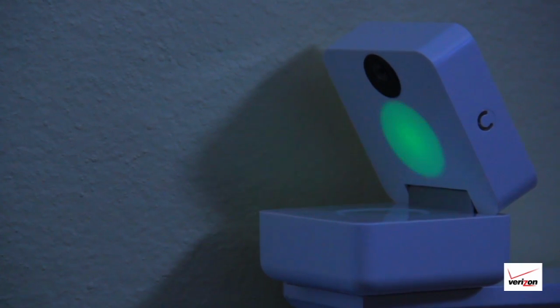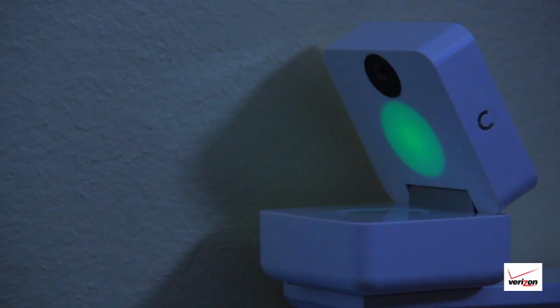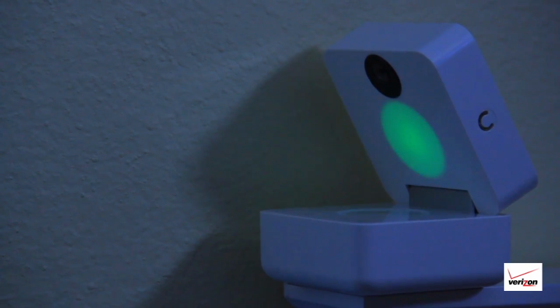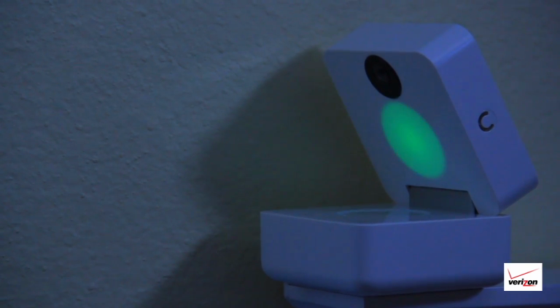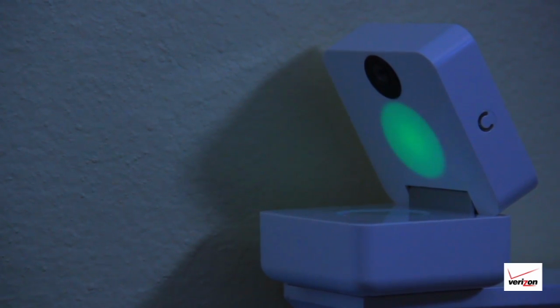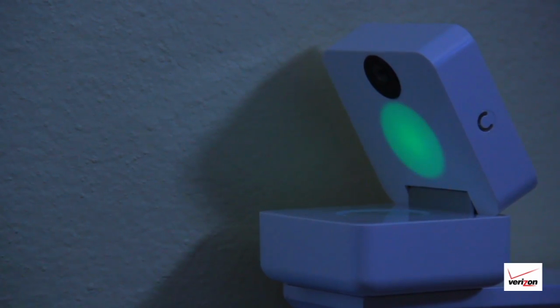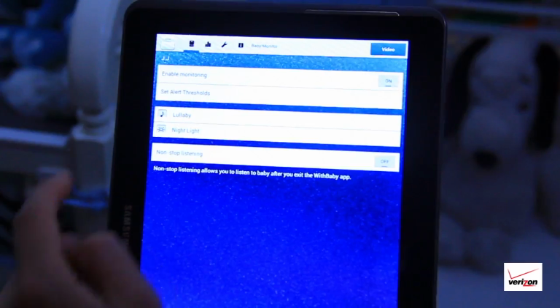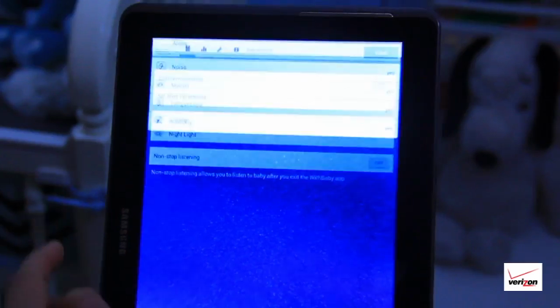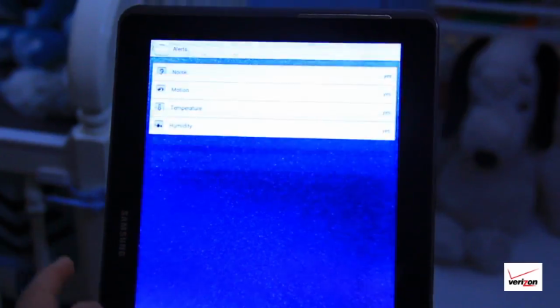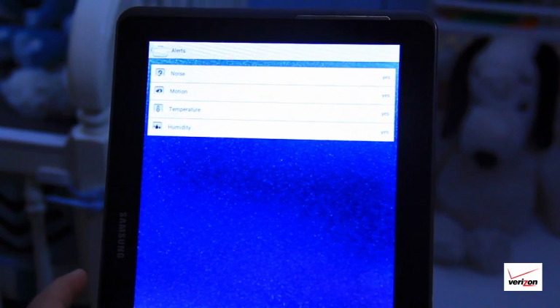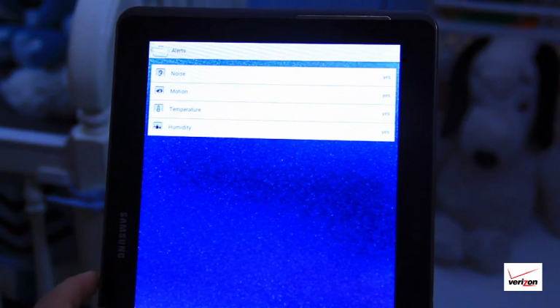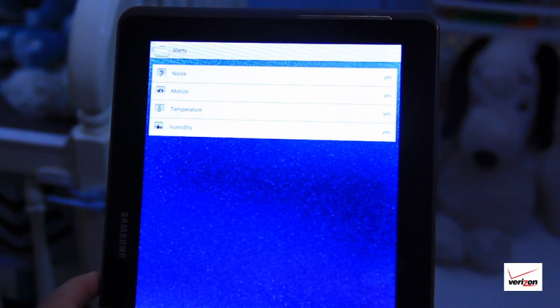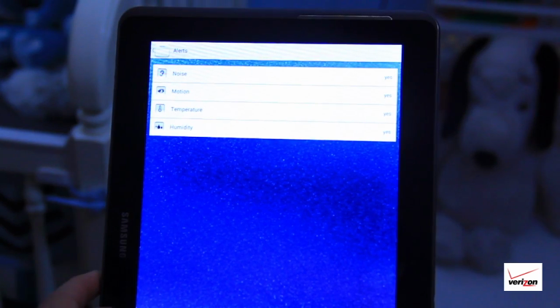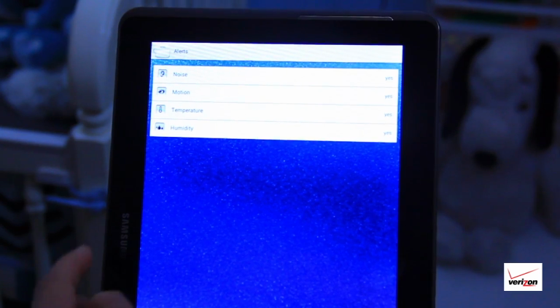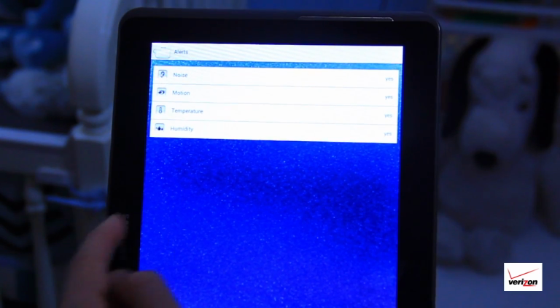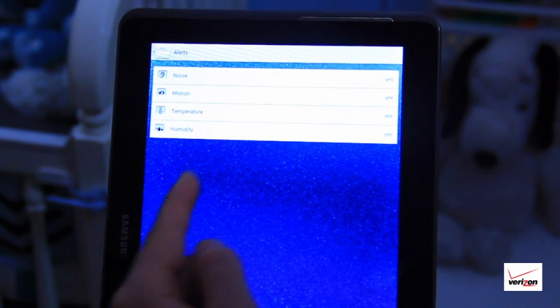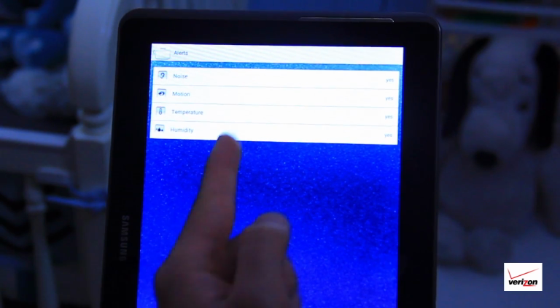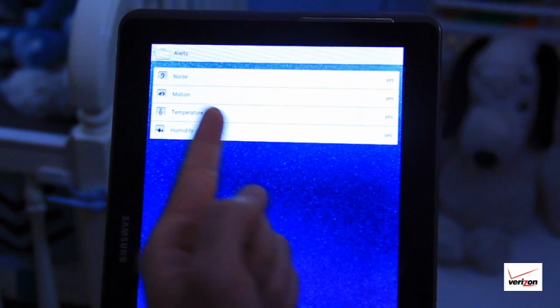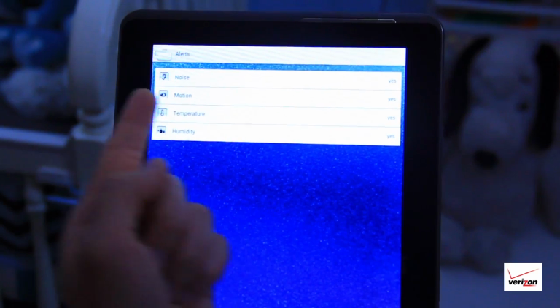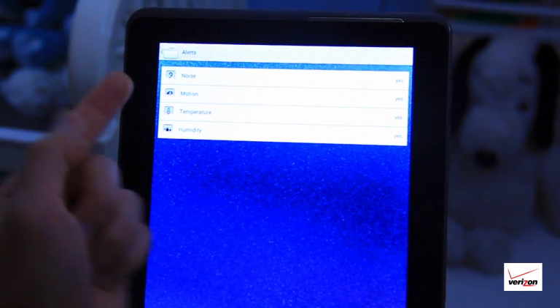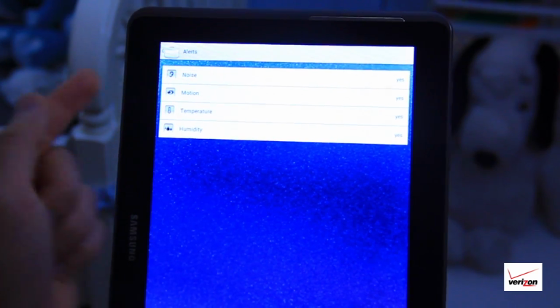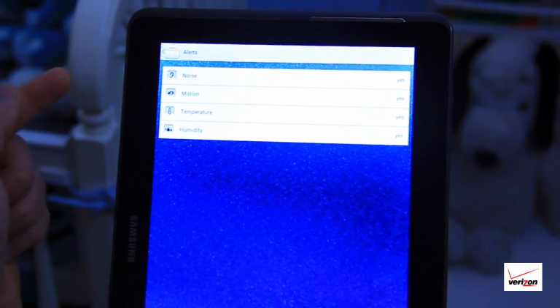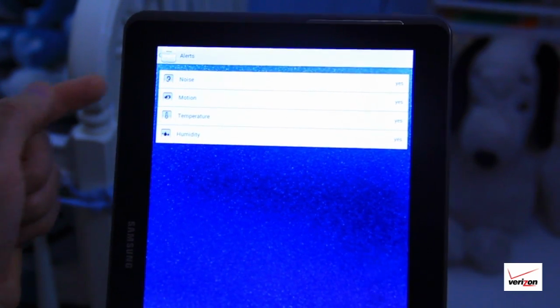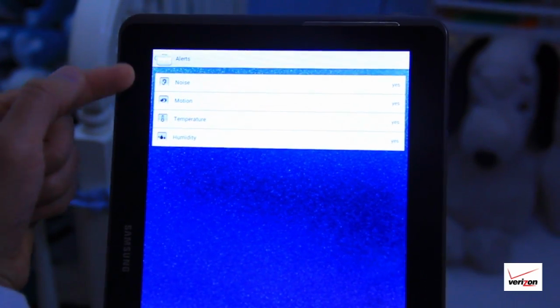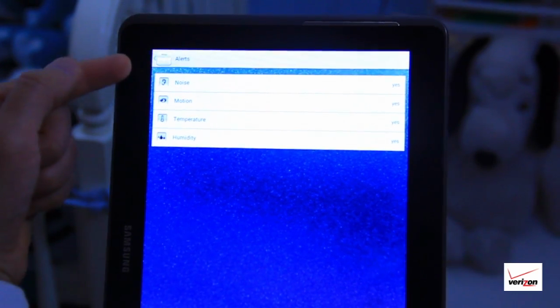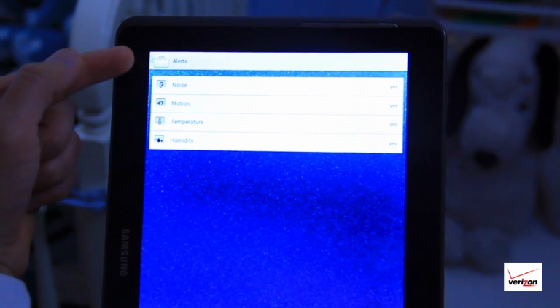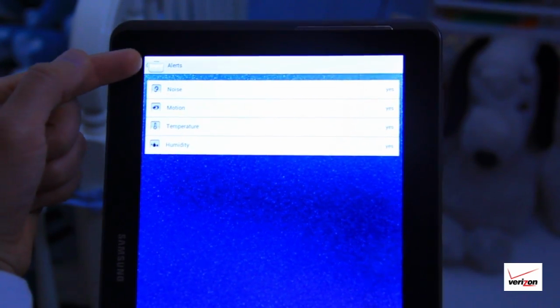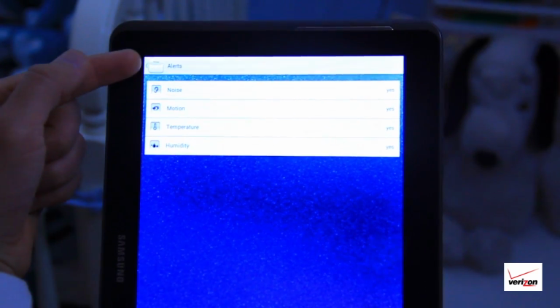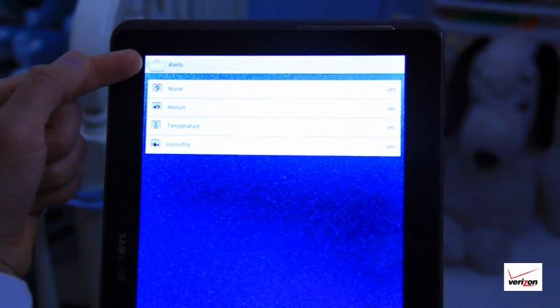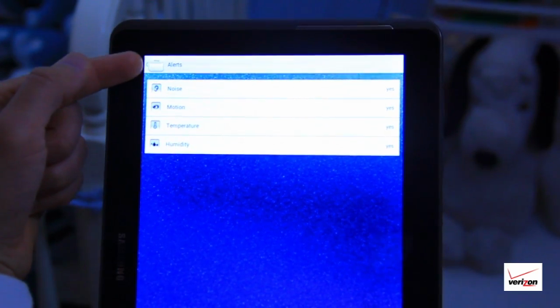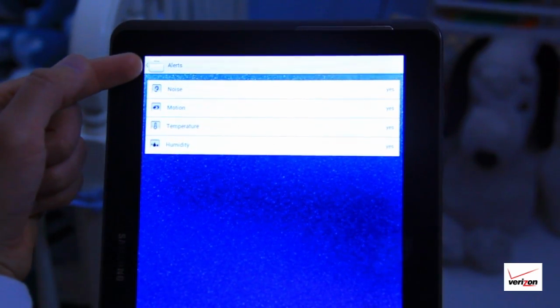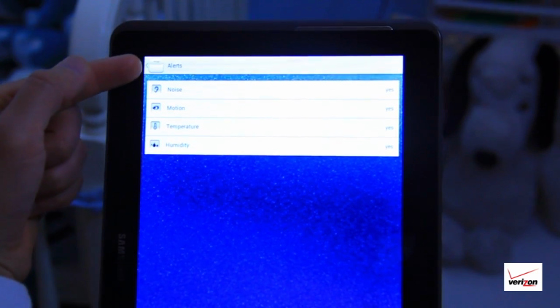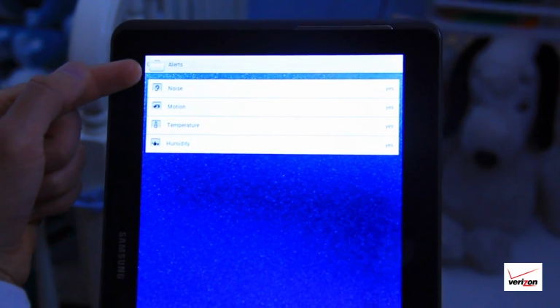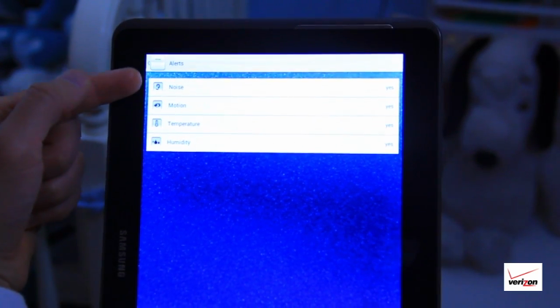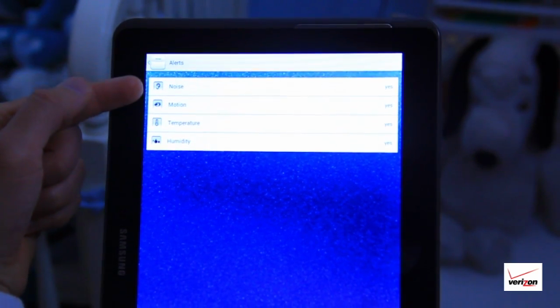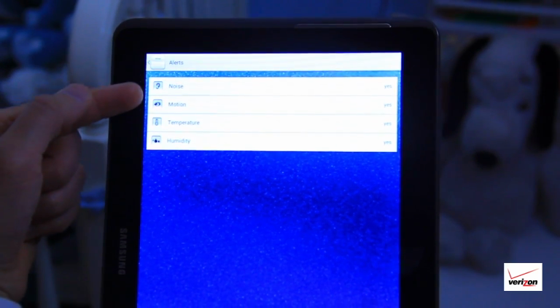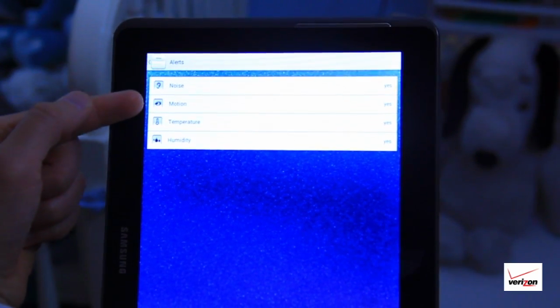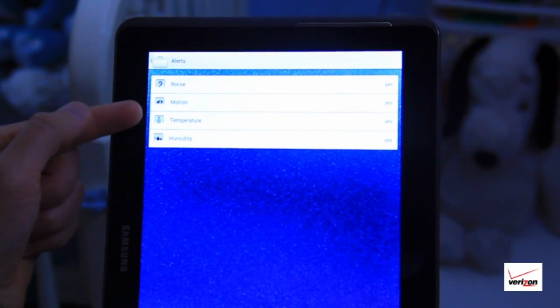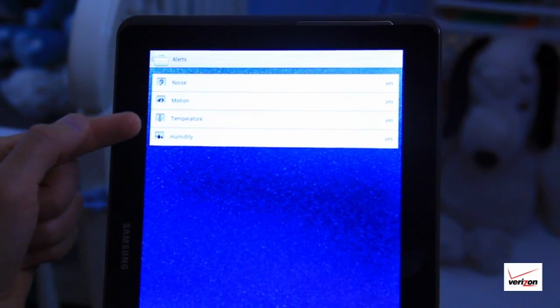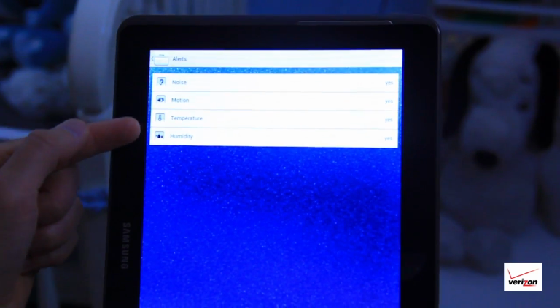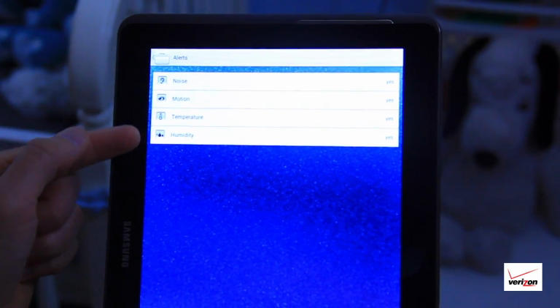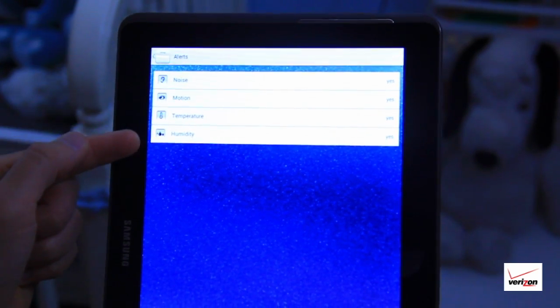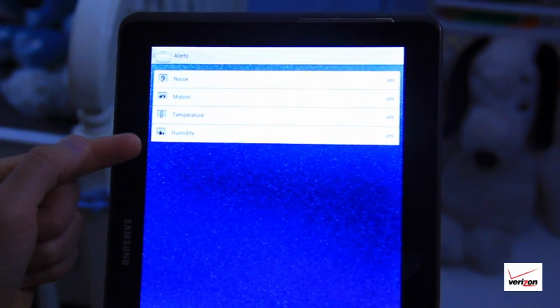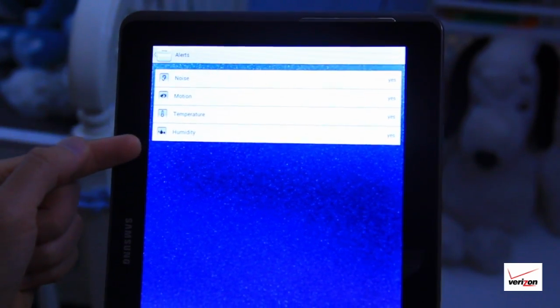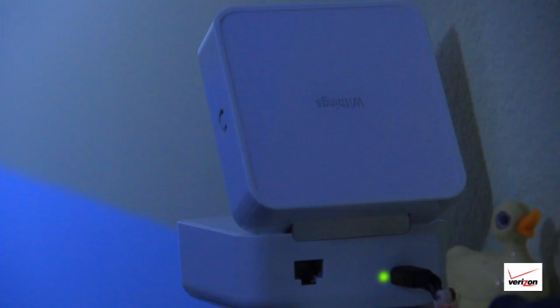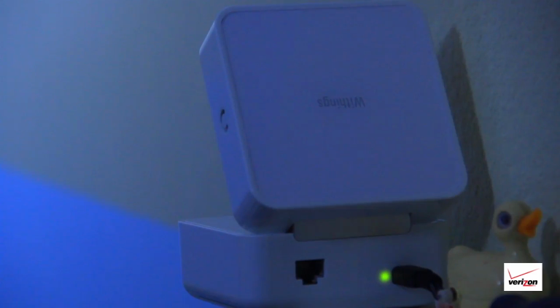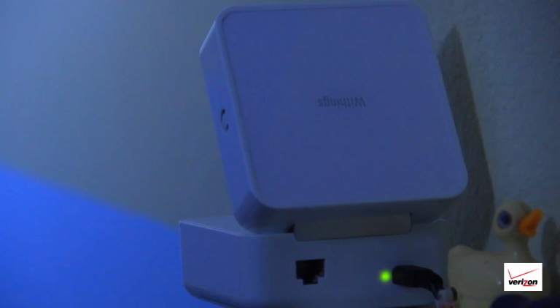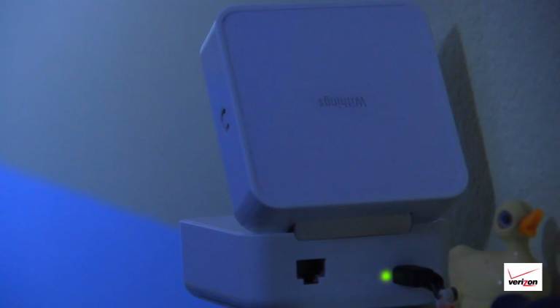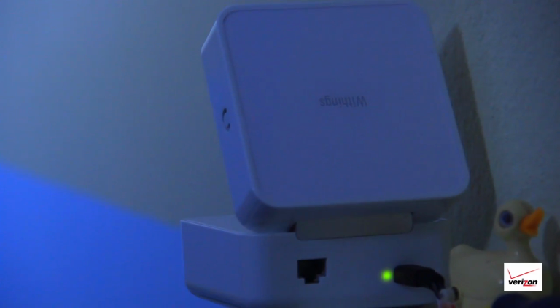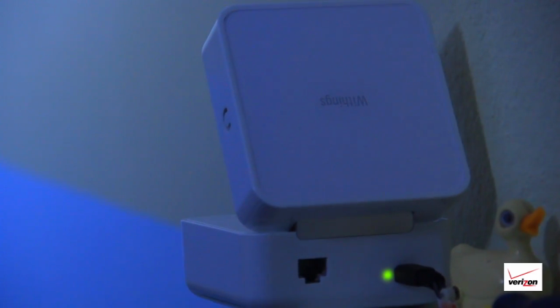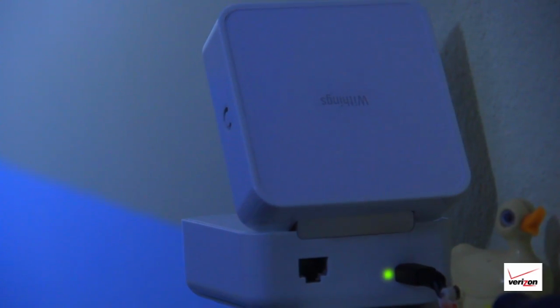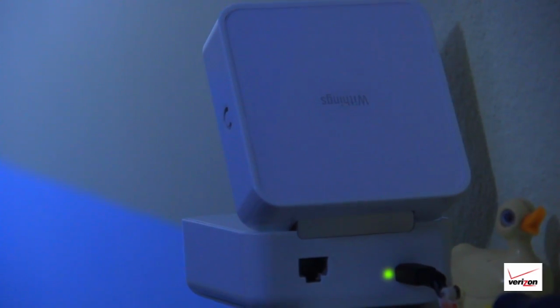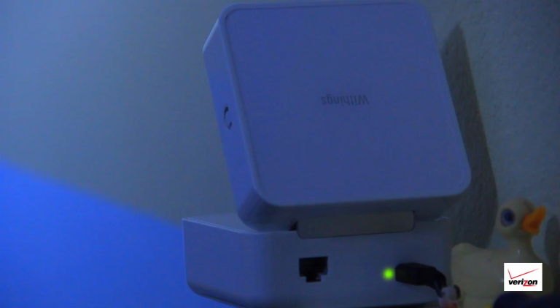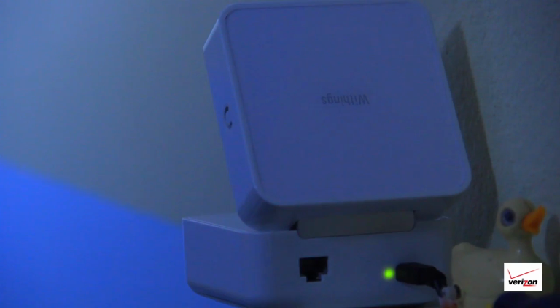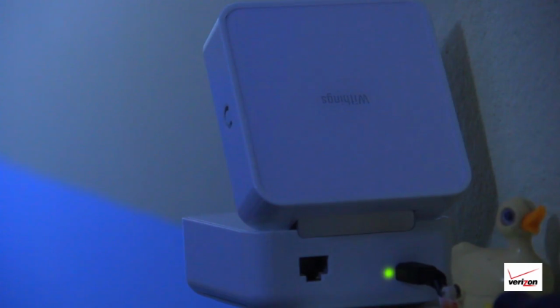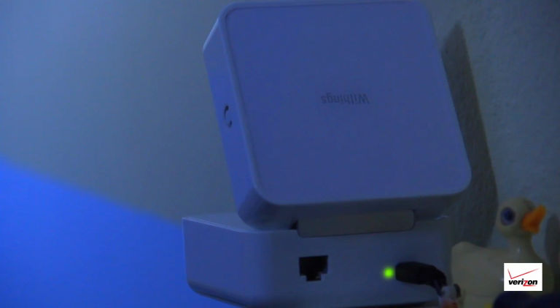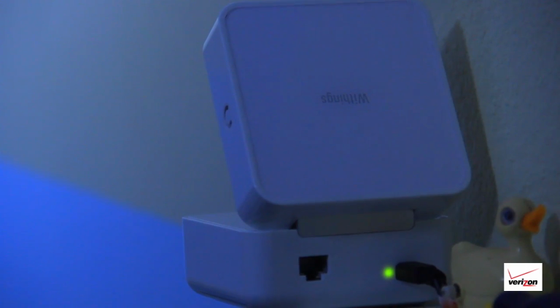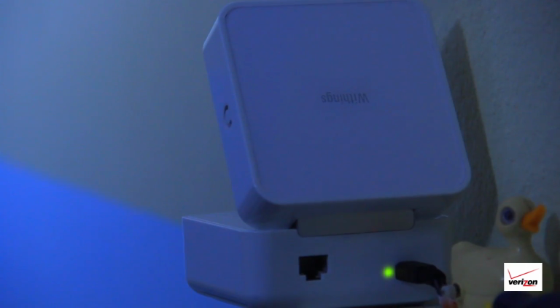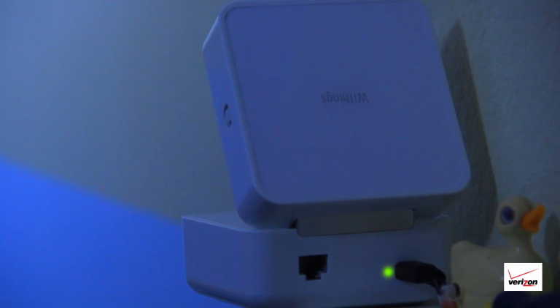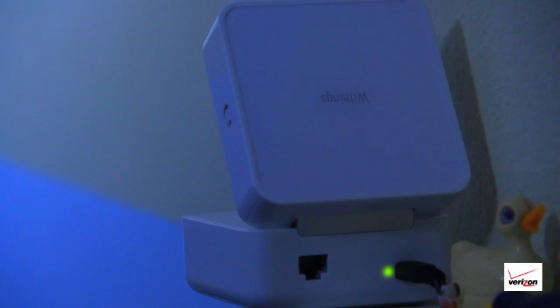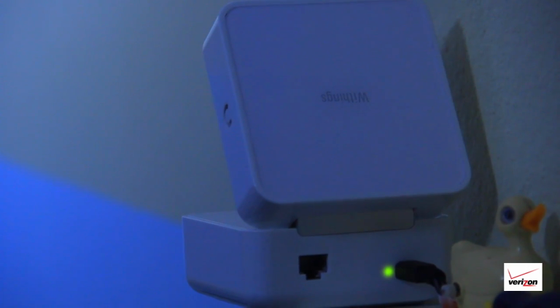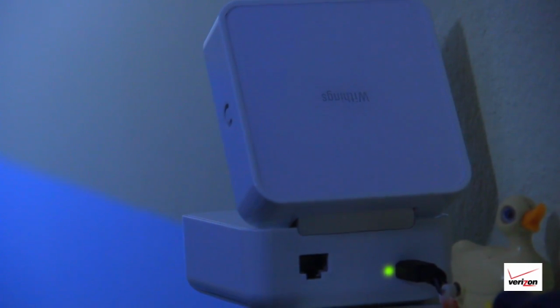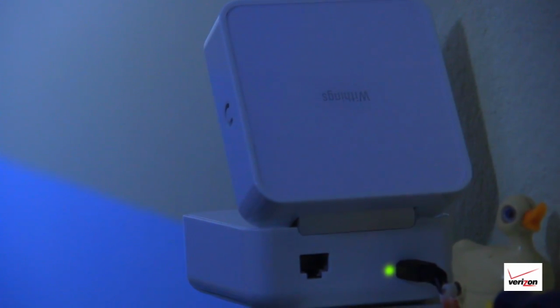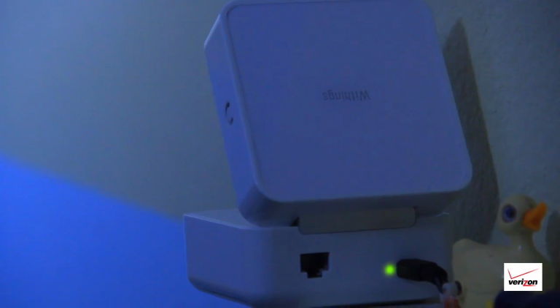There's also adjustable alert levels for noise, motion, temperature, or humidity, so you can monitor your child's environment as well.